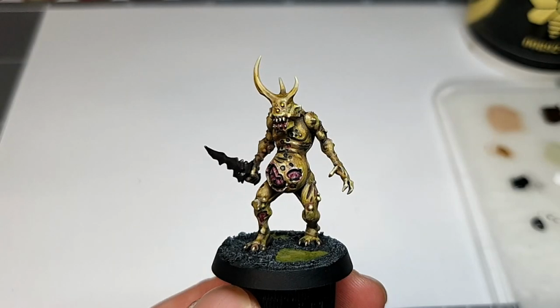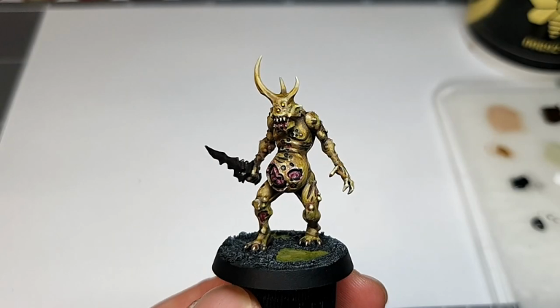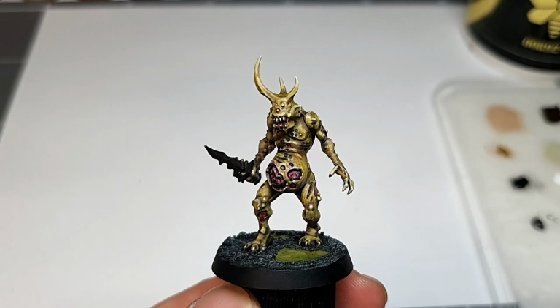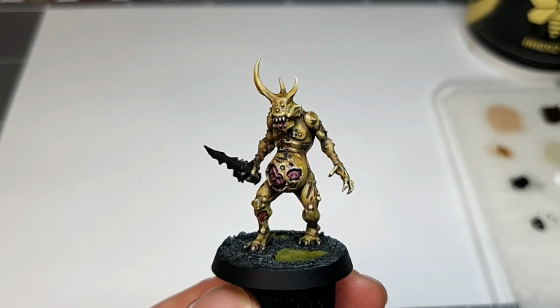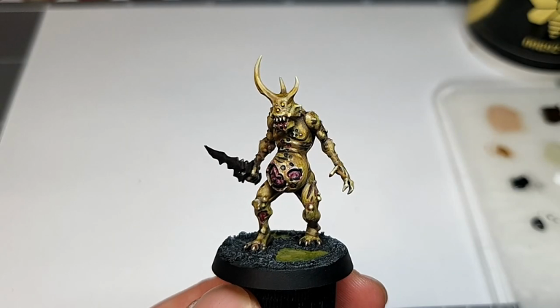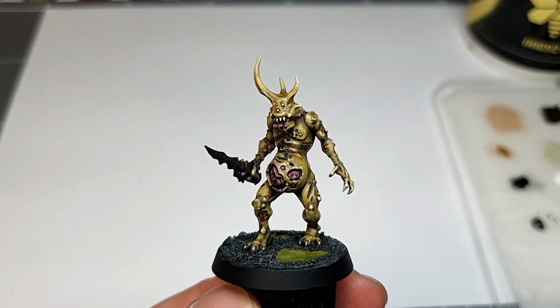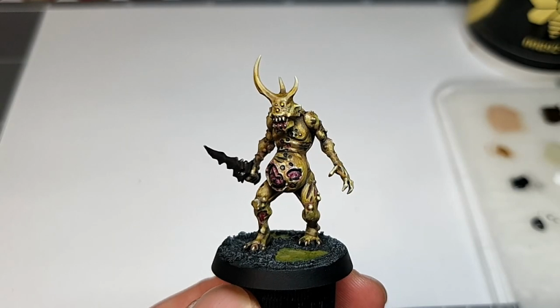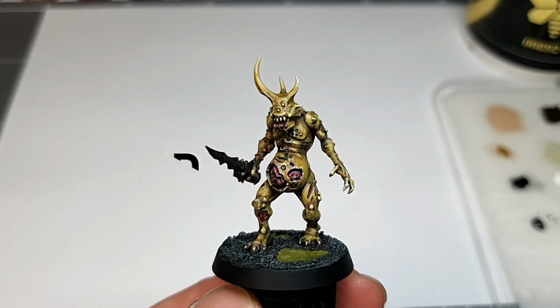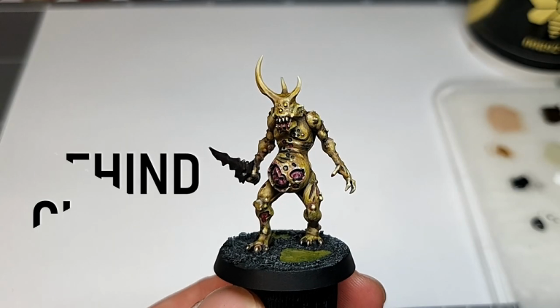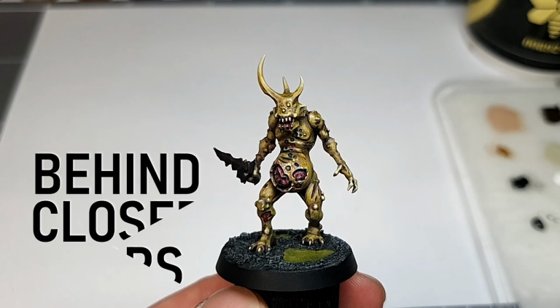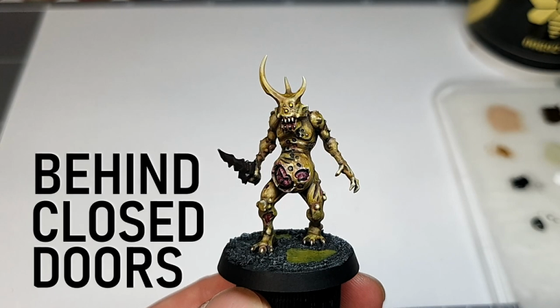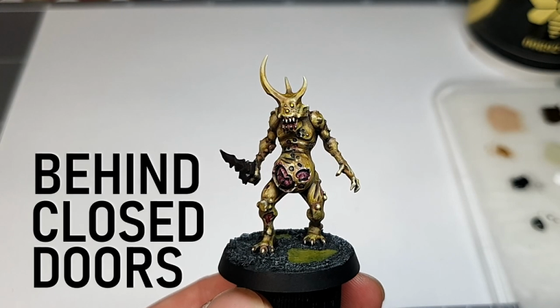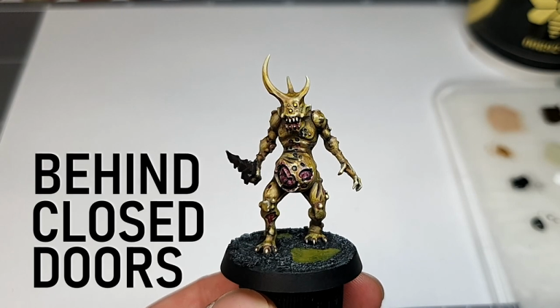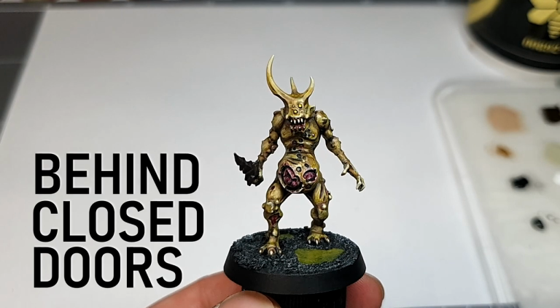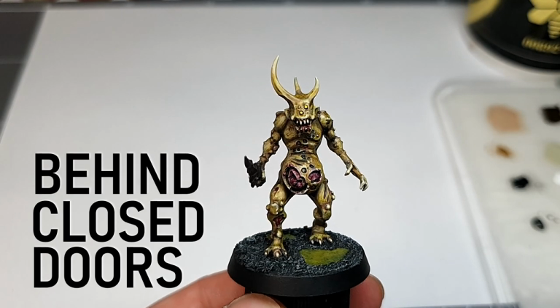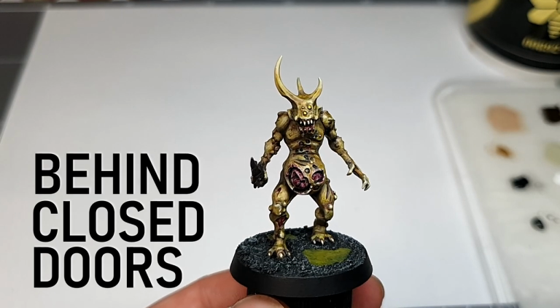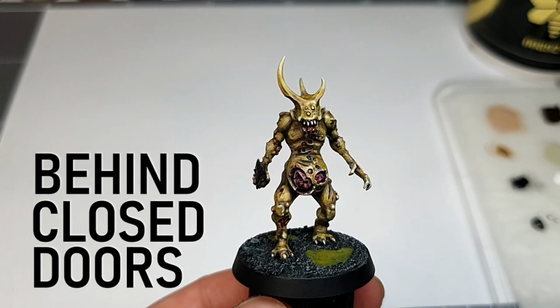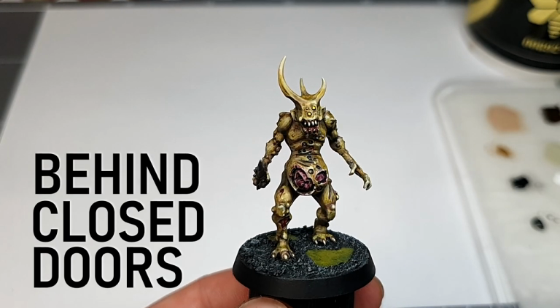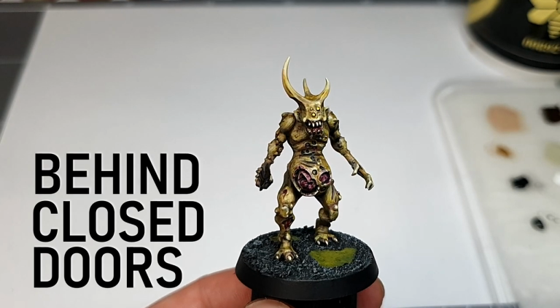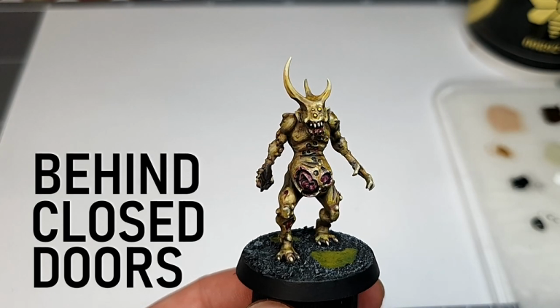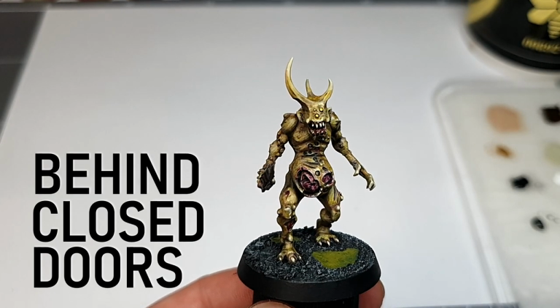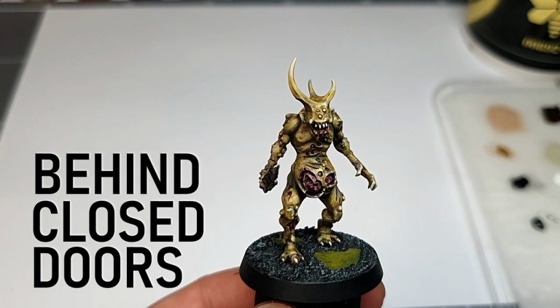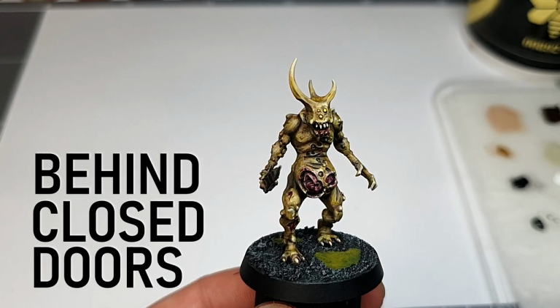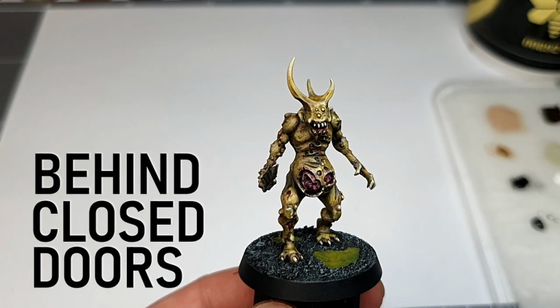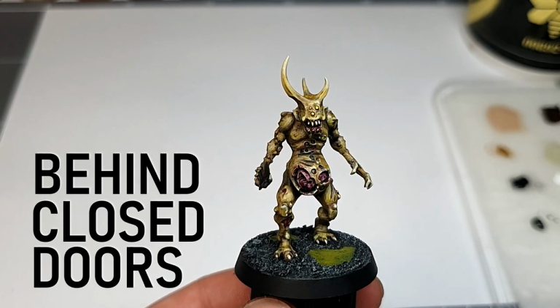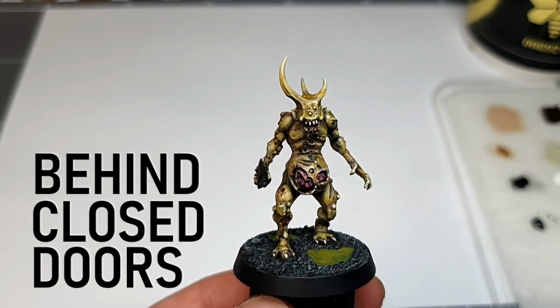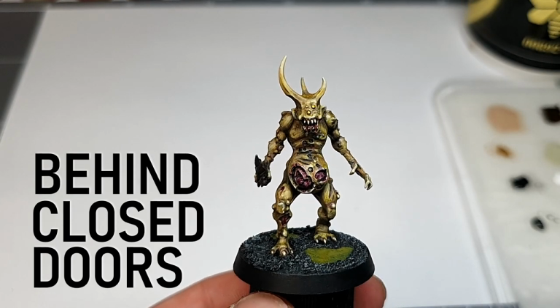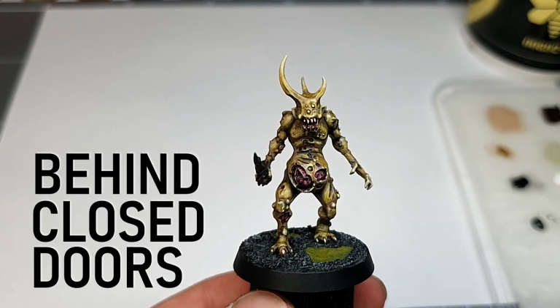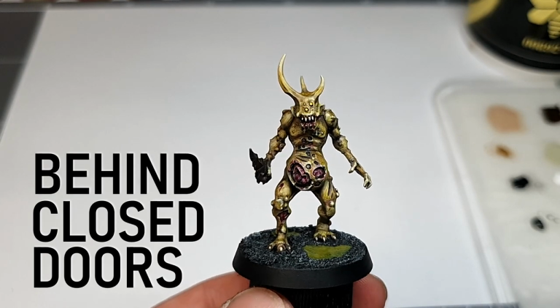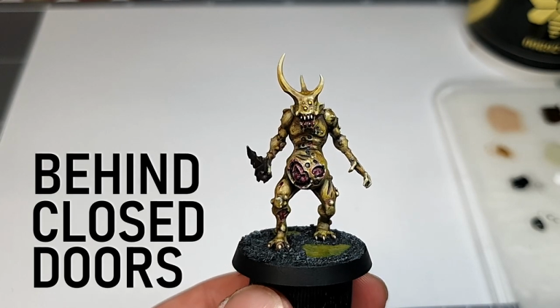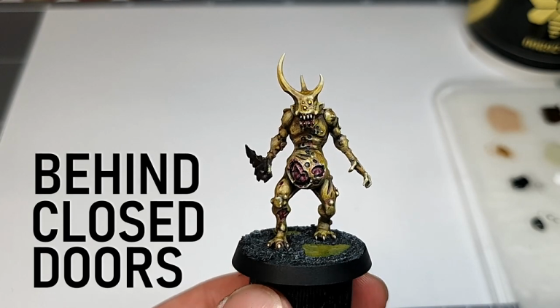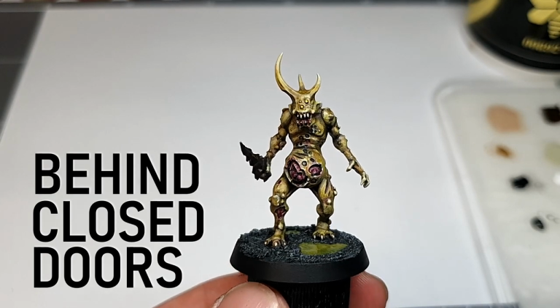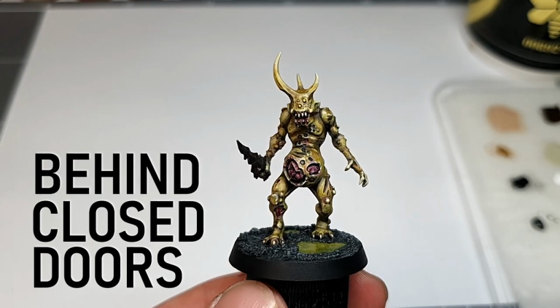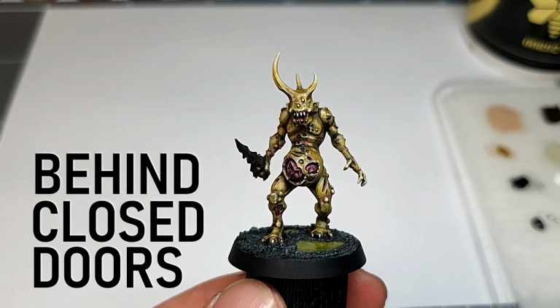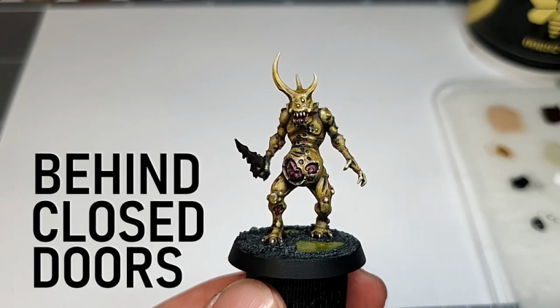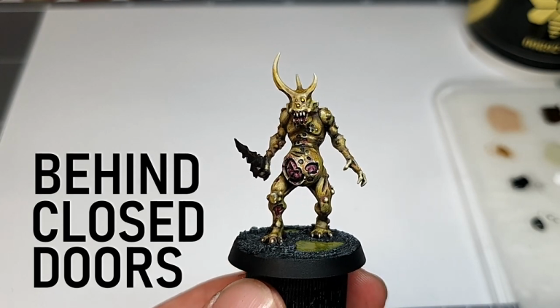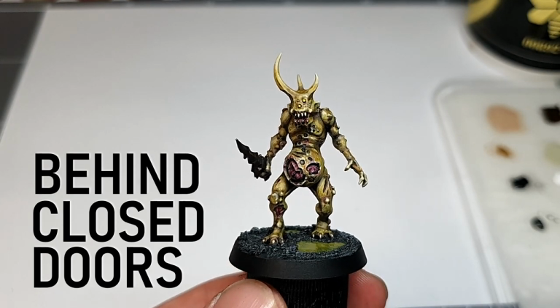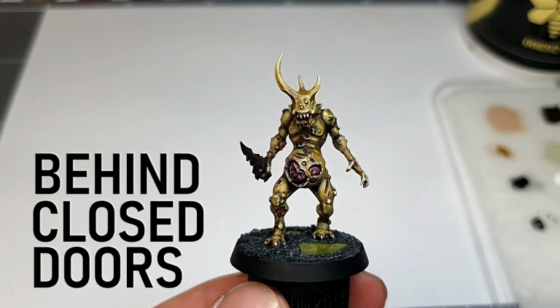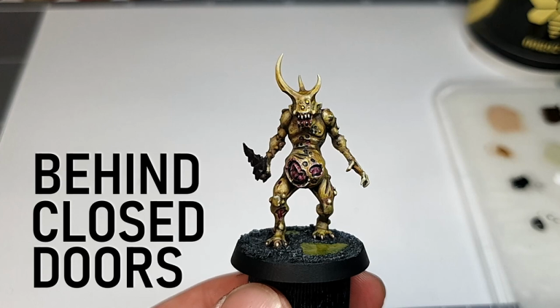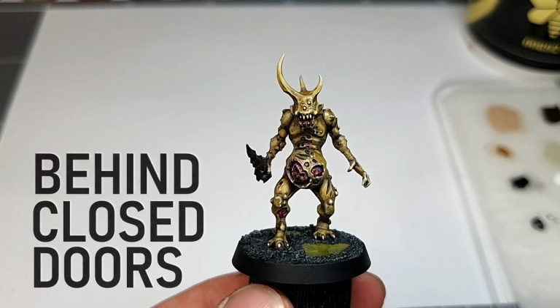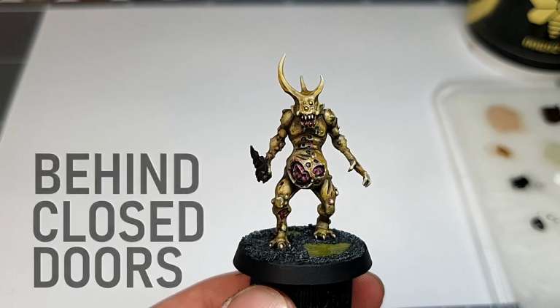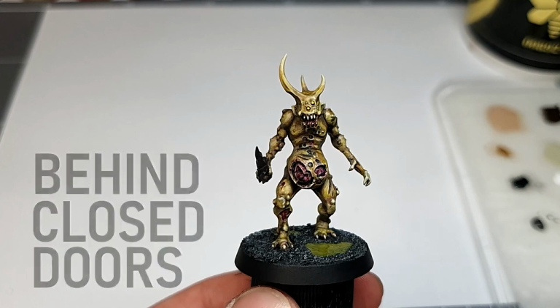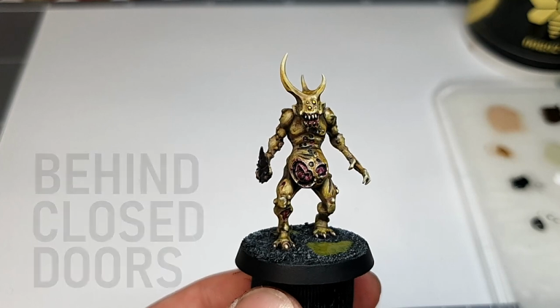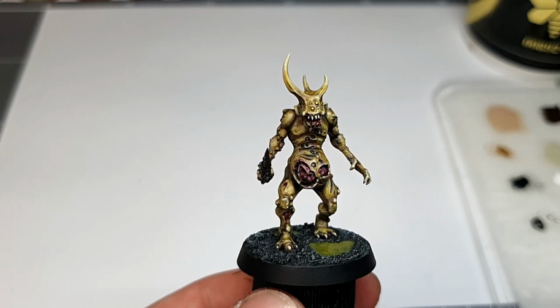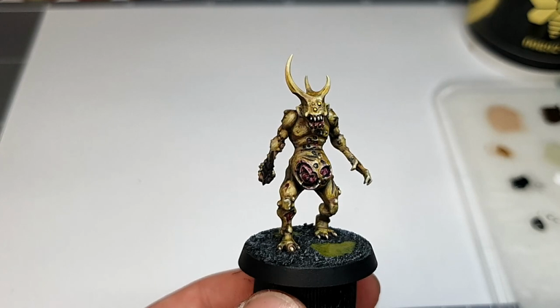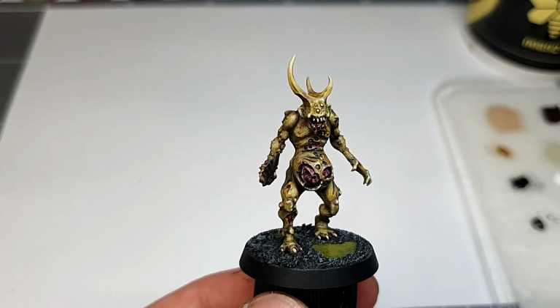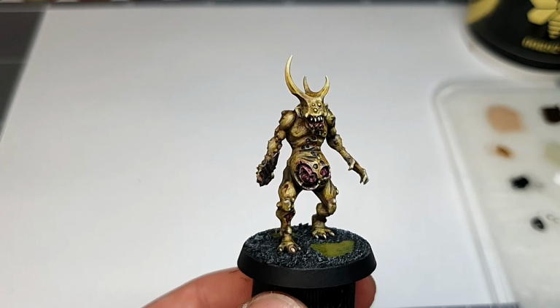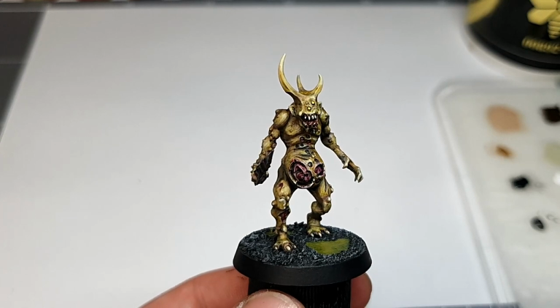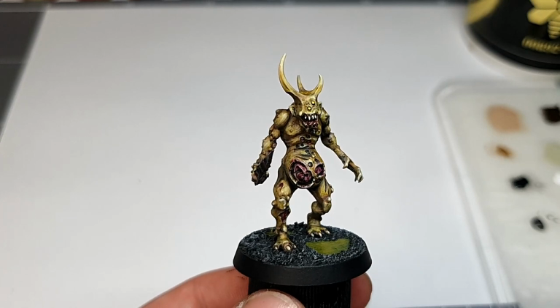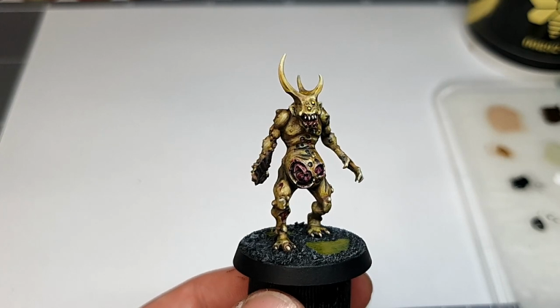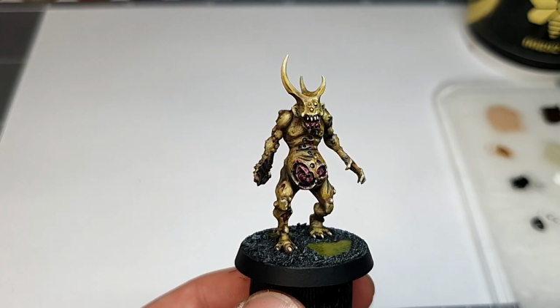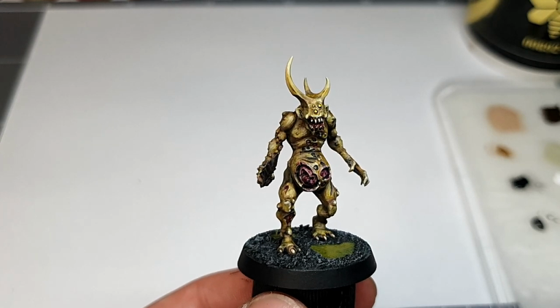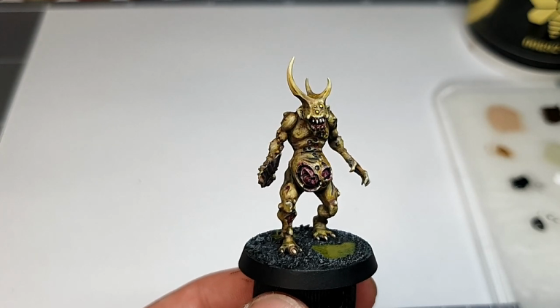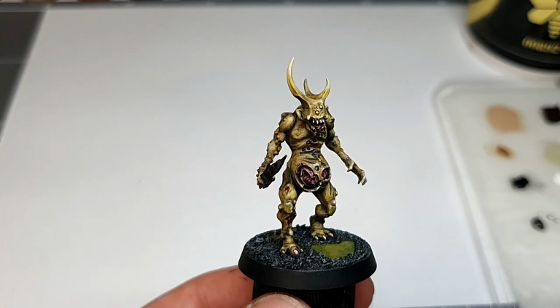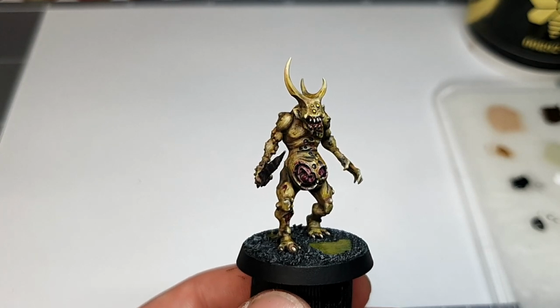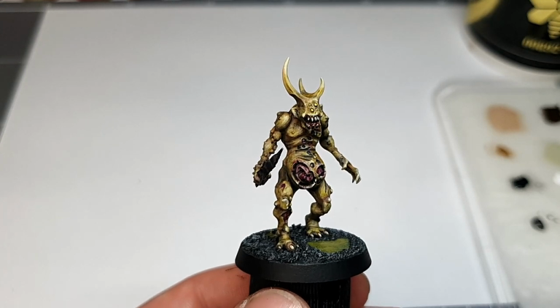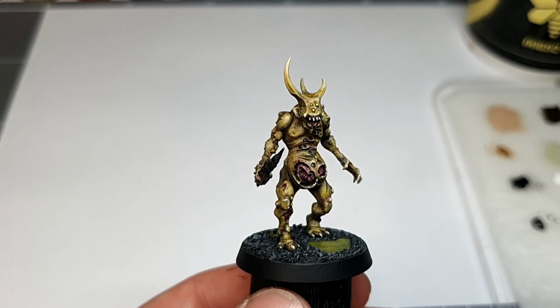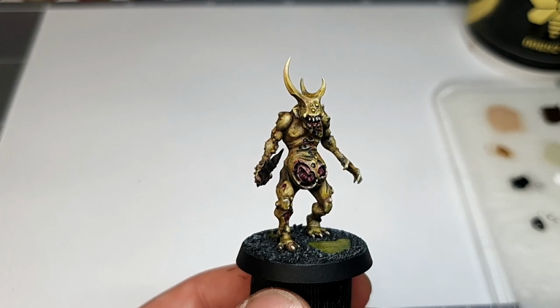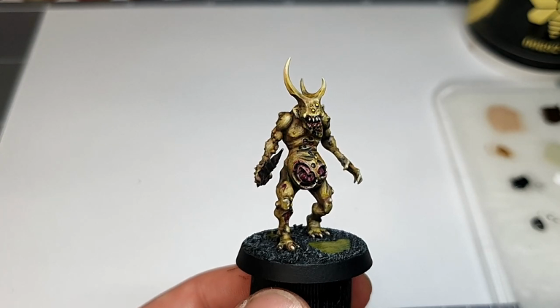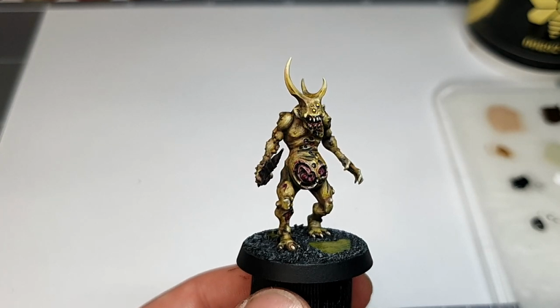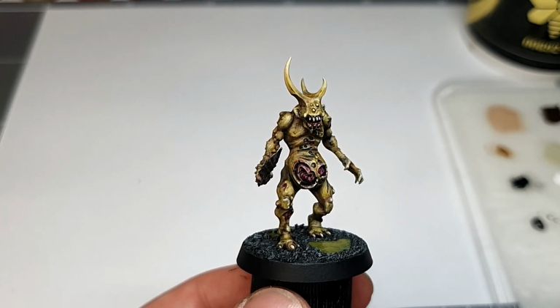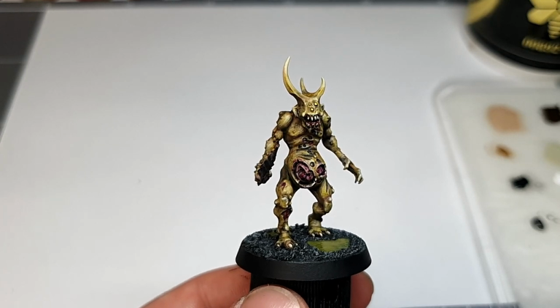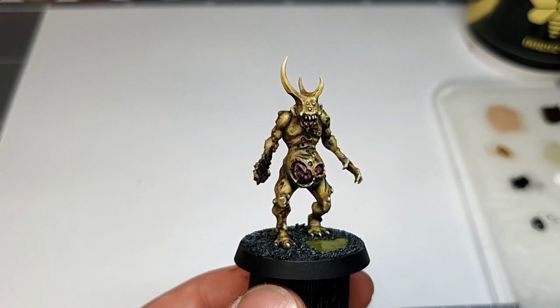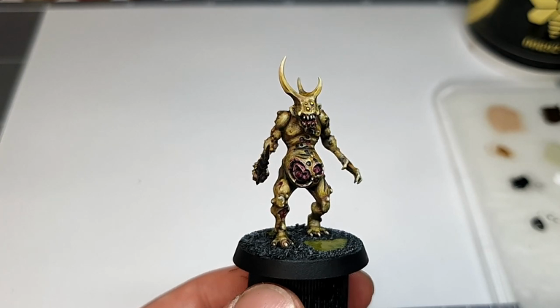Hey there, today on Behind Closed Doors we're painting a Plague Bearer of Nurgle. Man I love these guys, they're so gross looking.